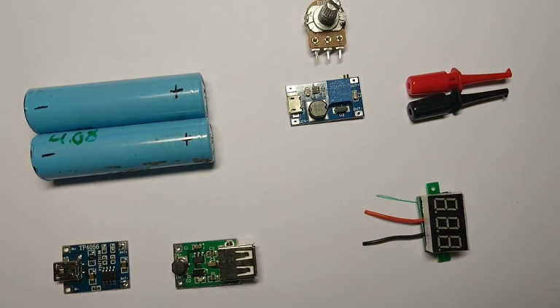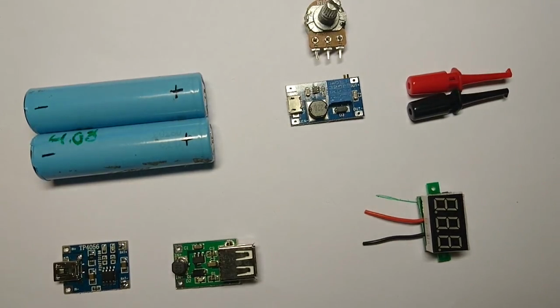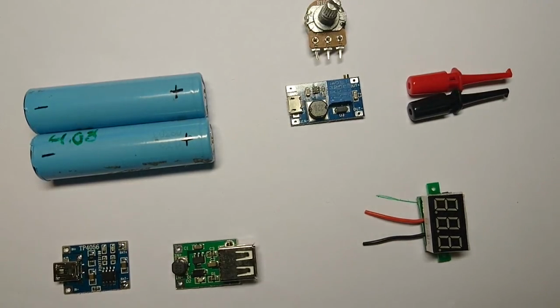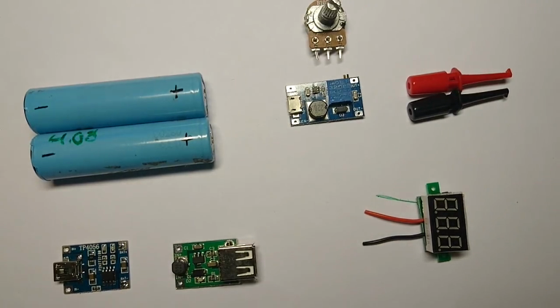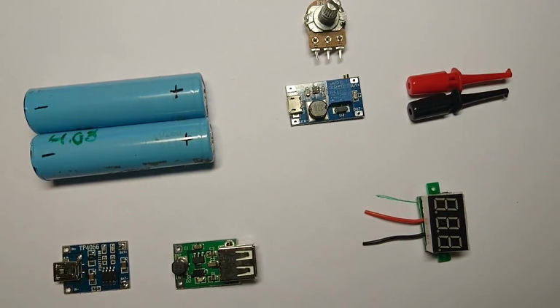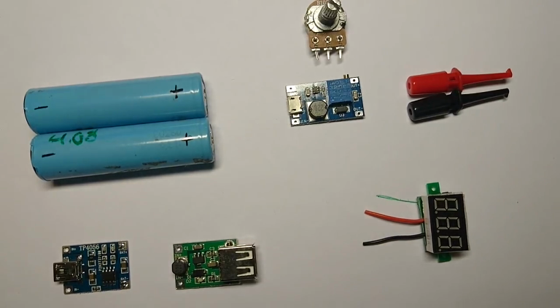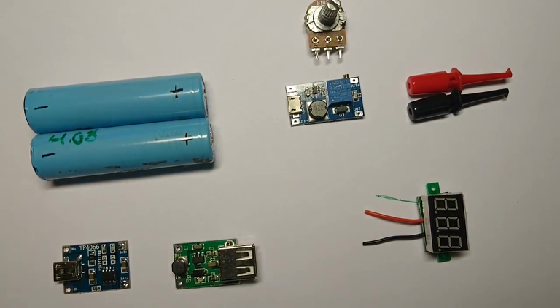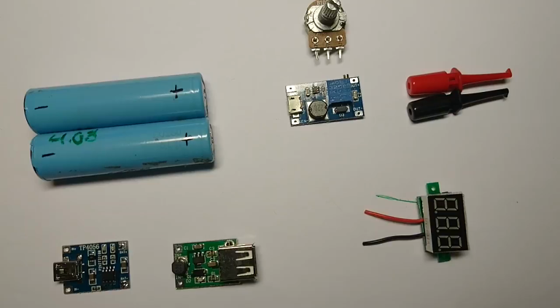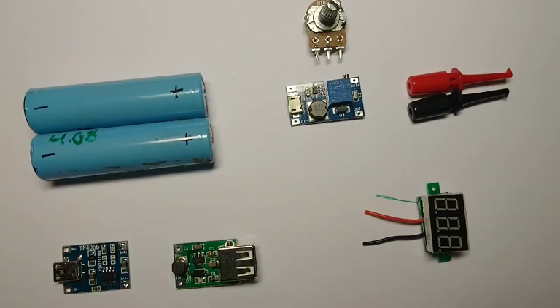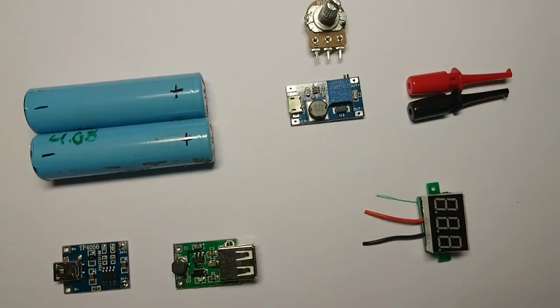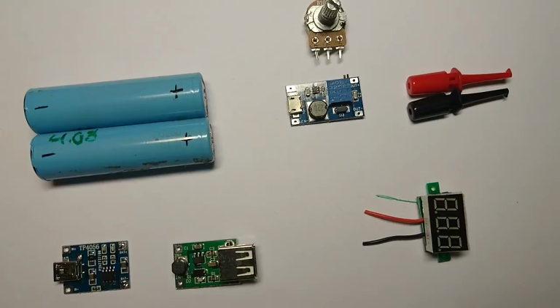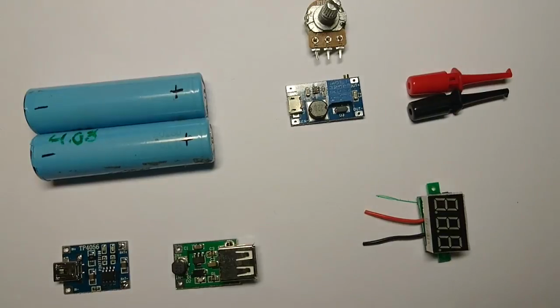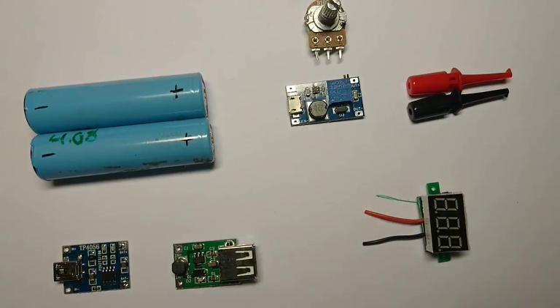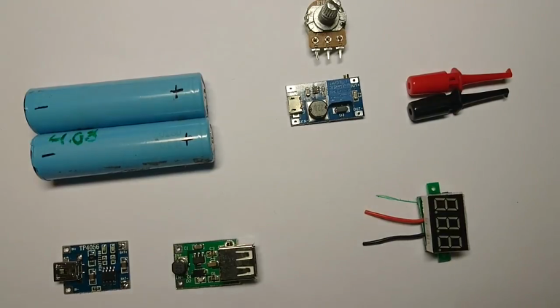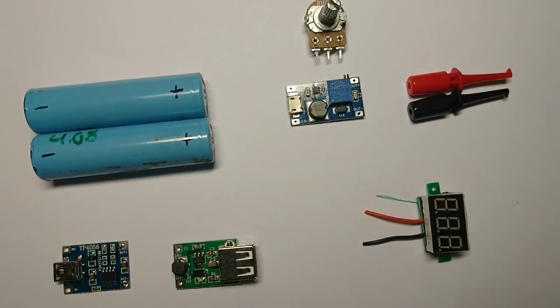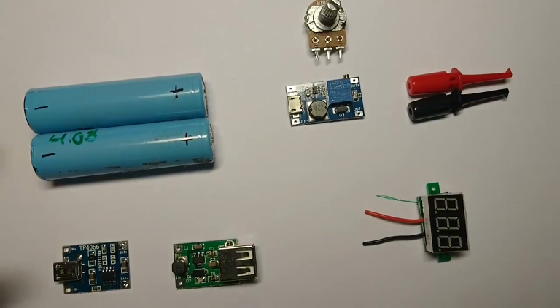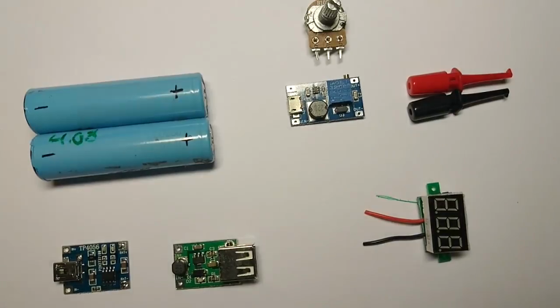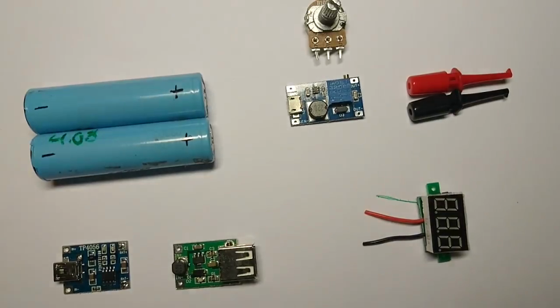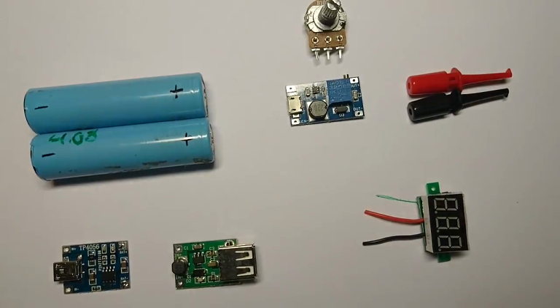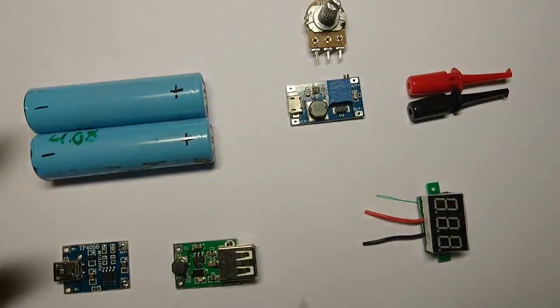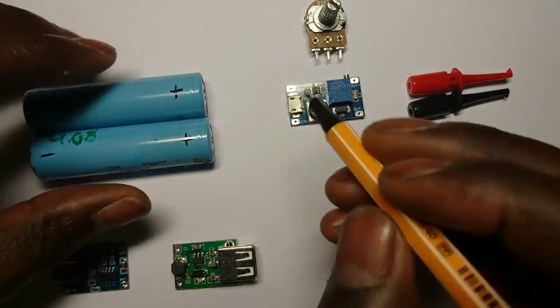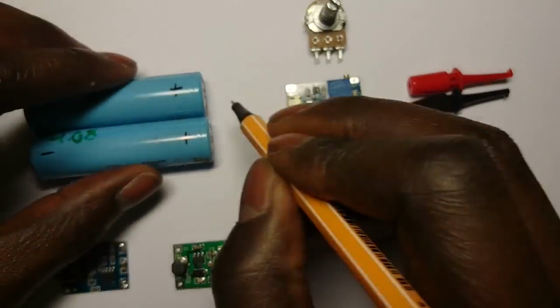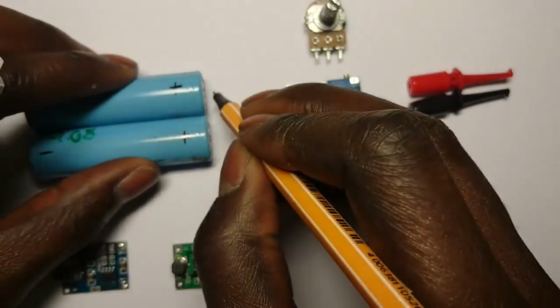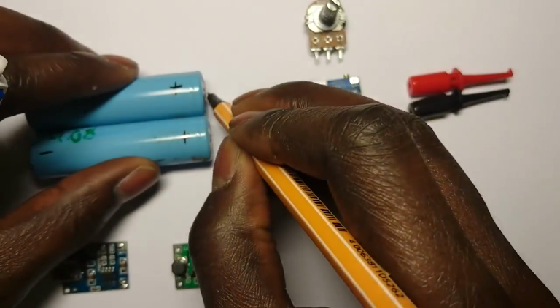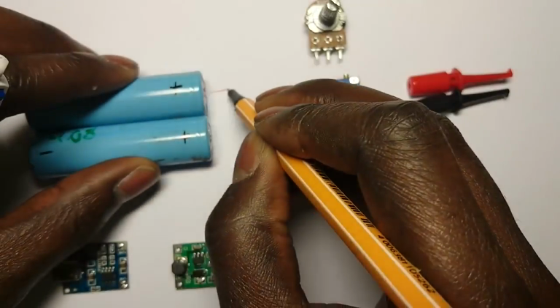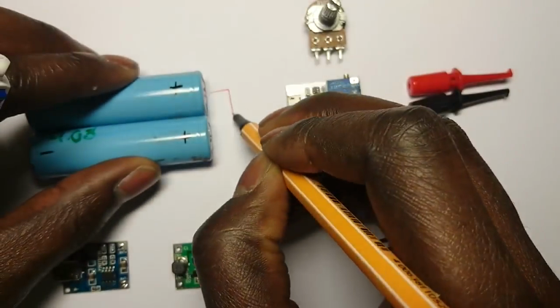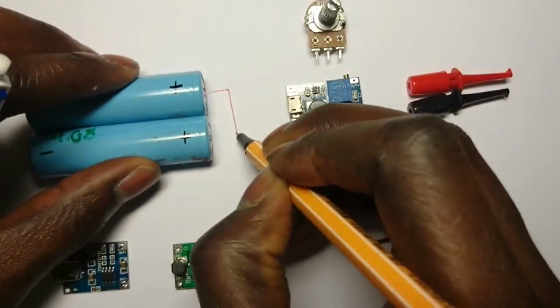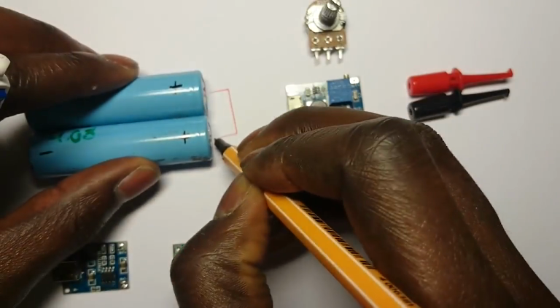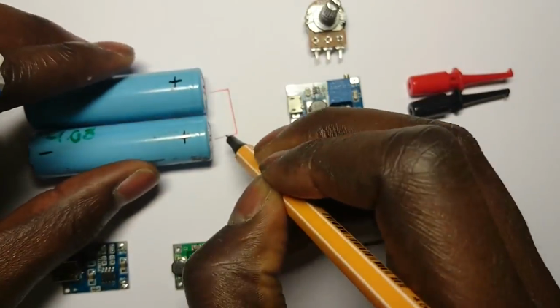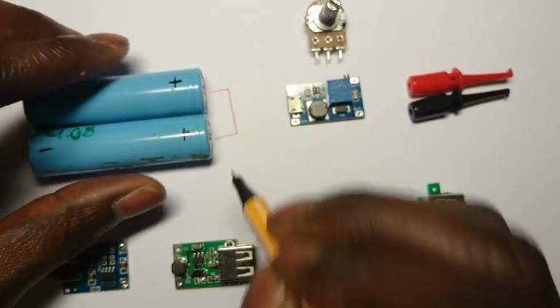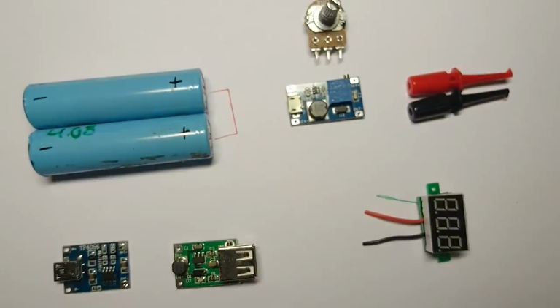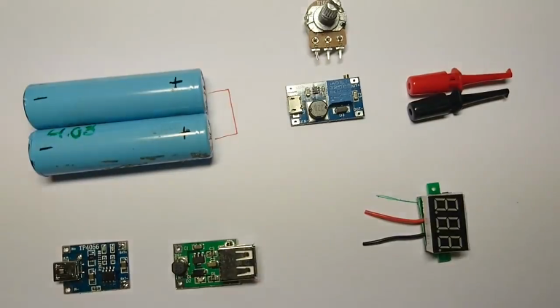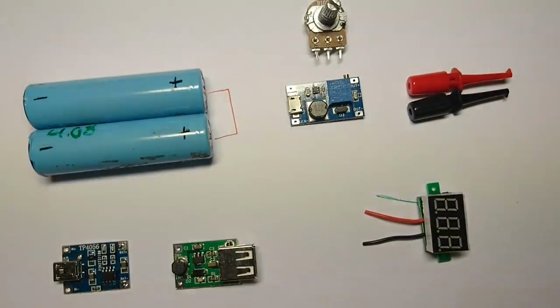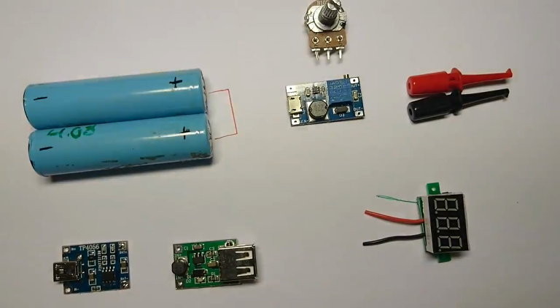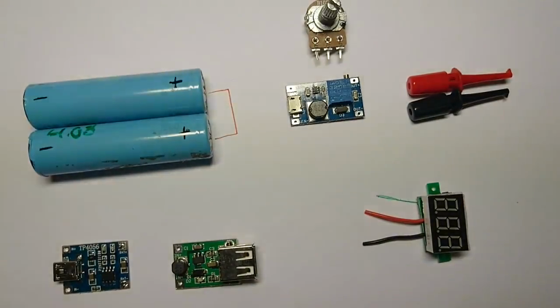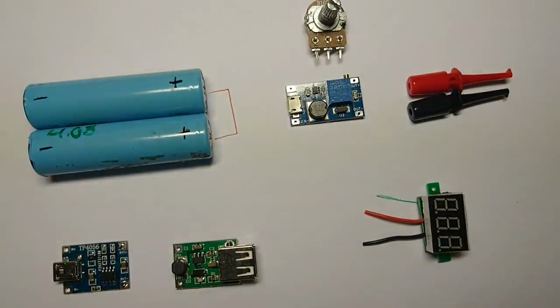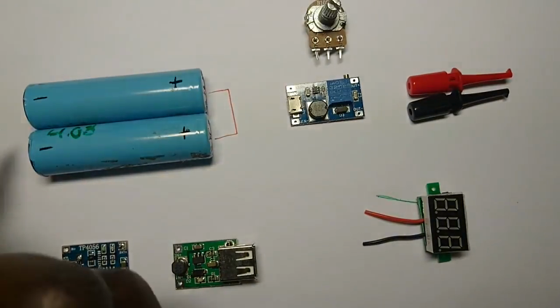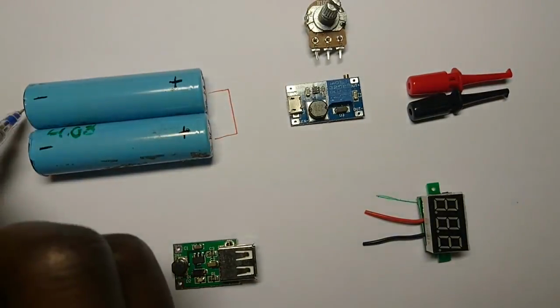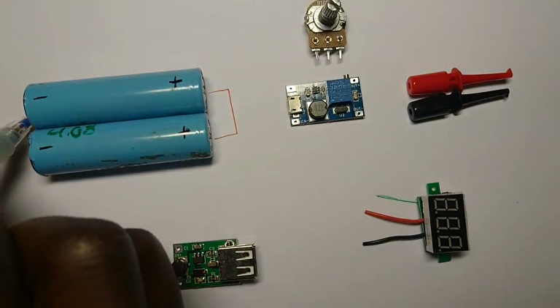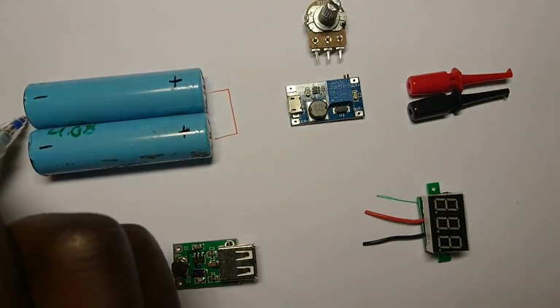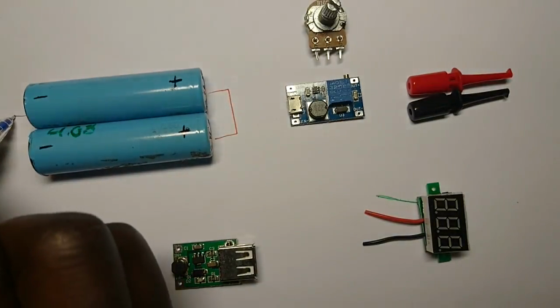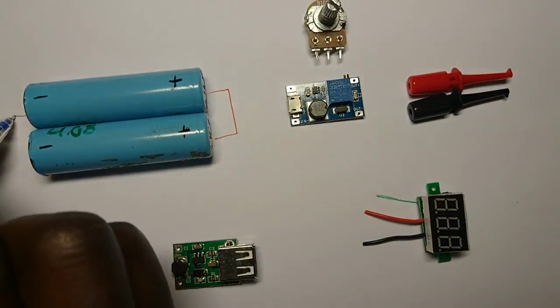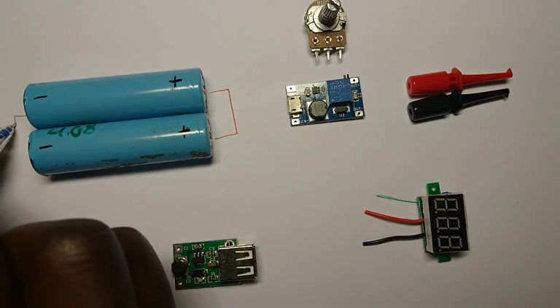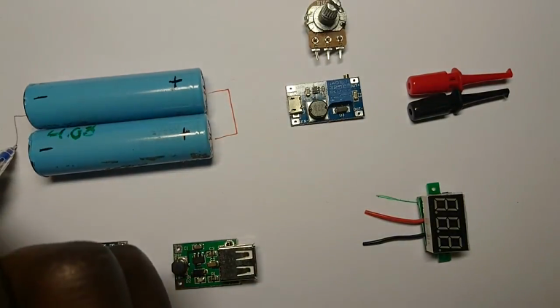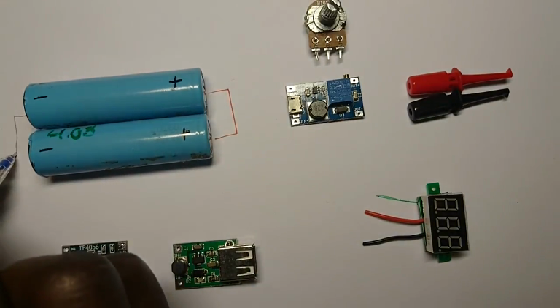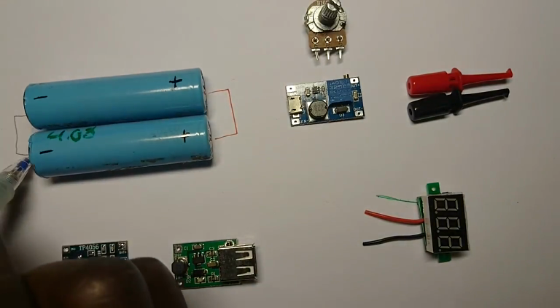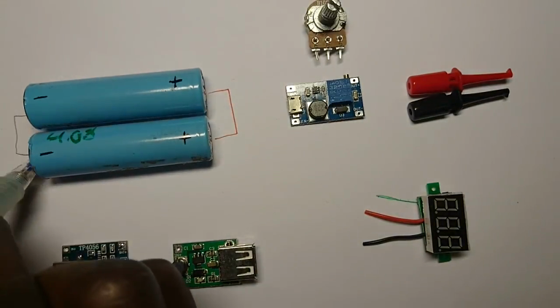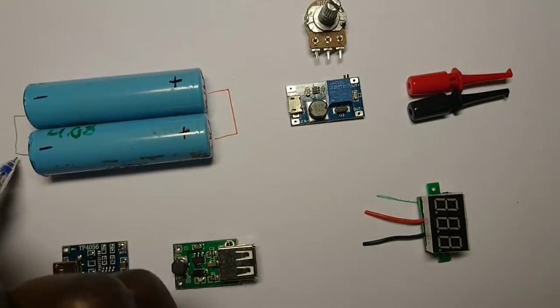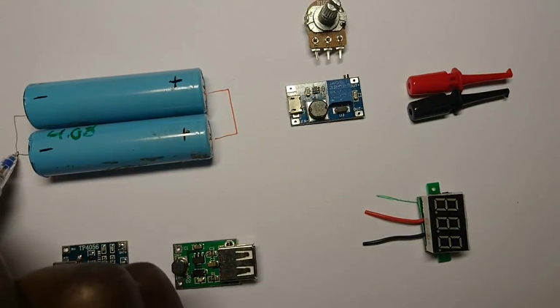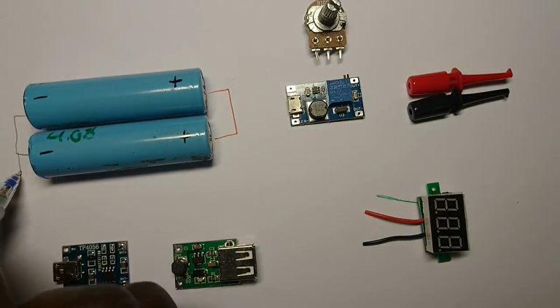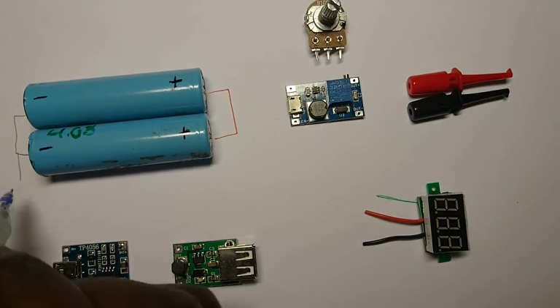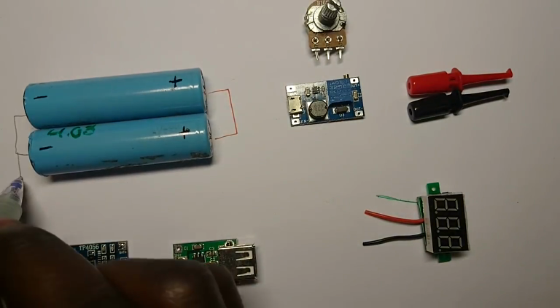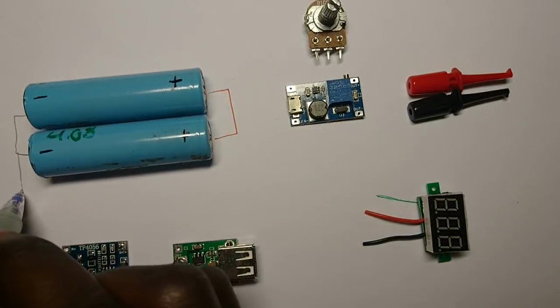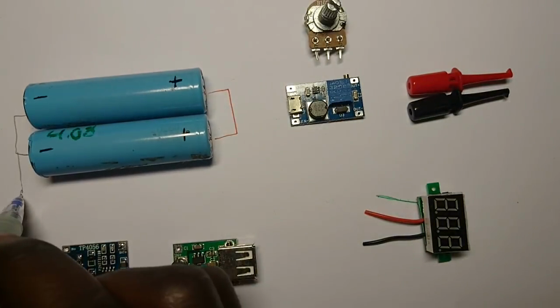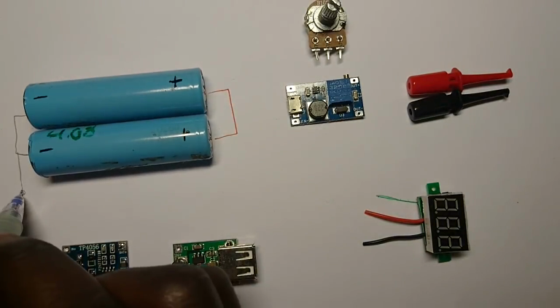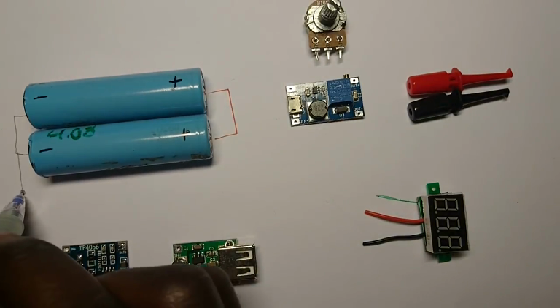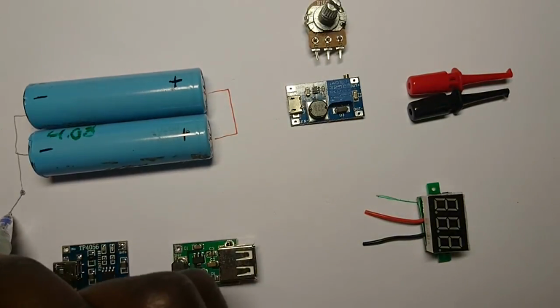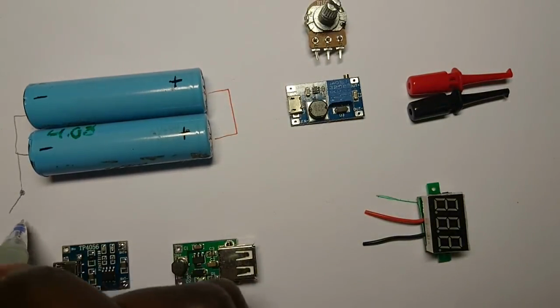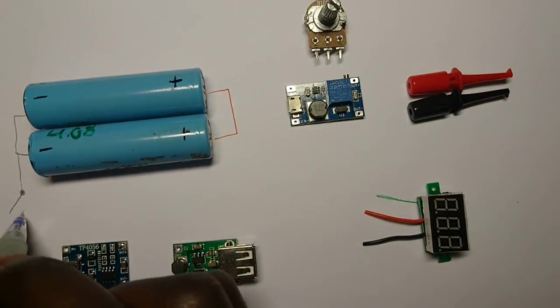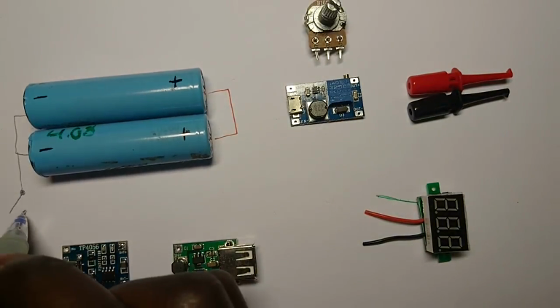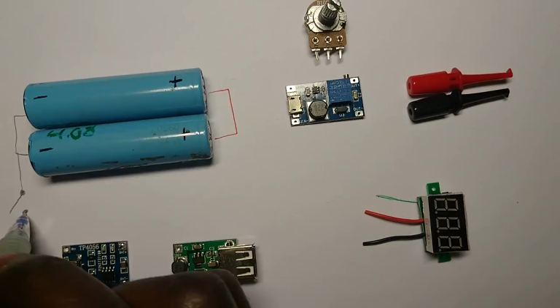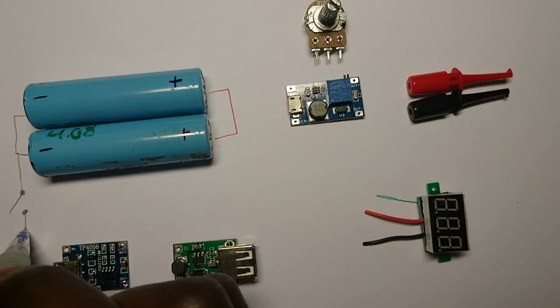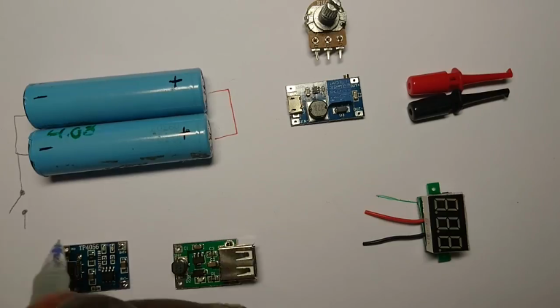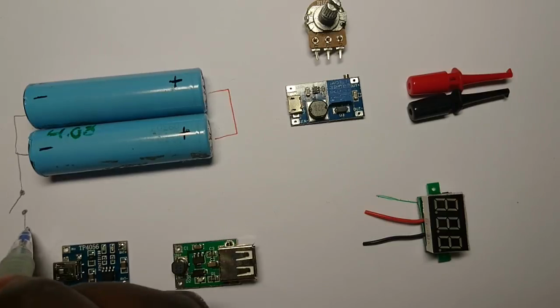Here you see all the components of the project. We start off by connecting the batteries in parallel and also add a power switch.